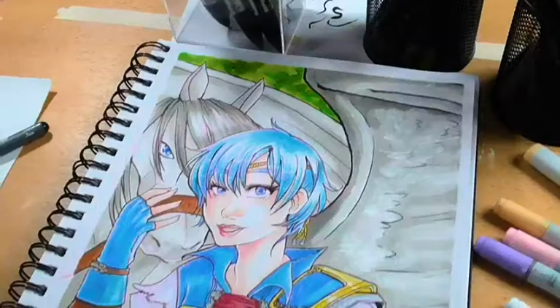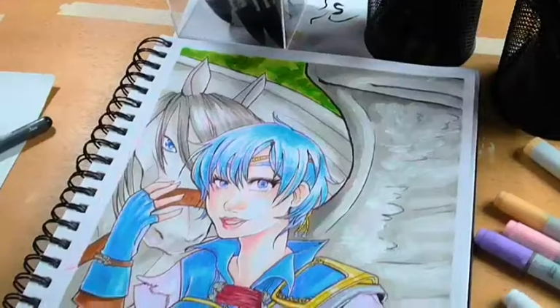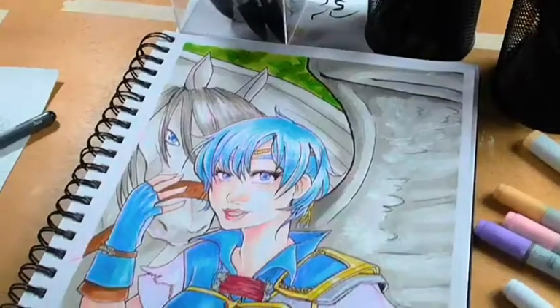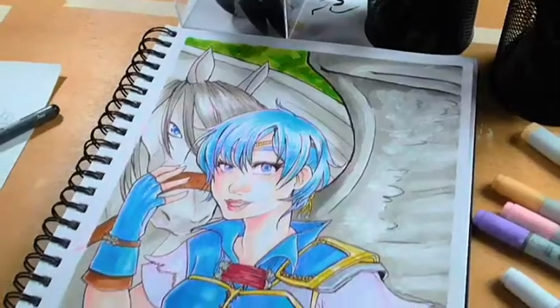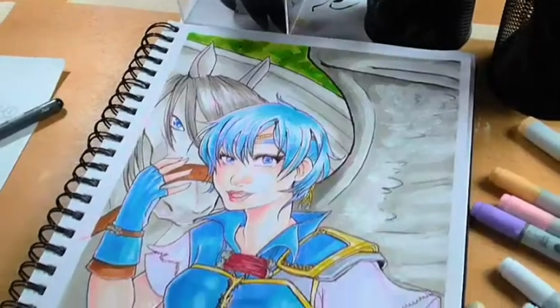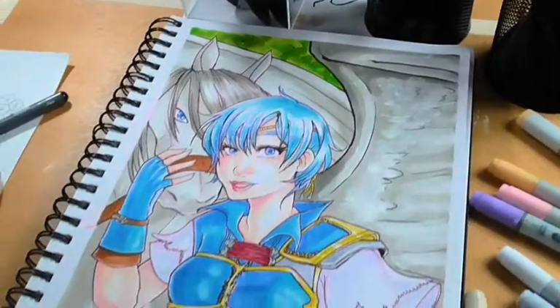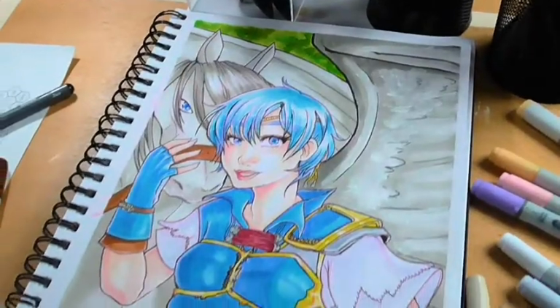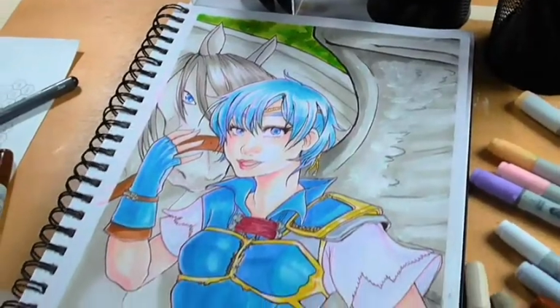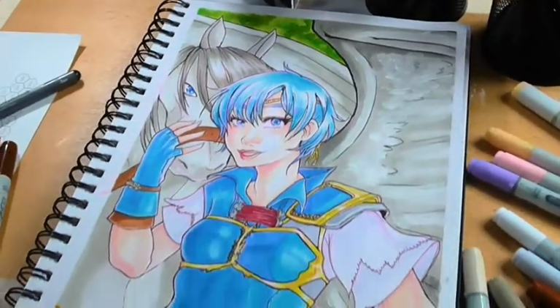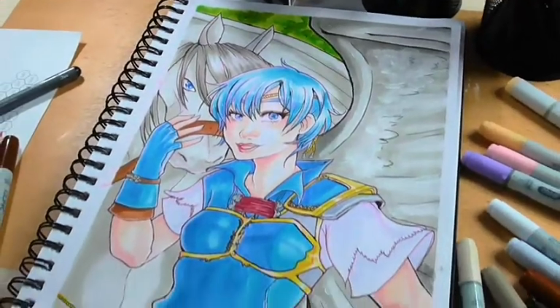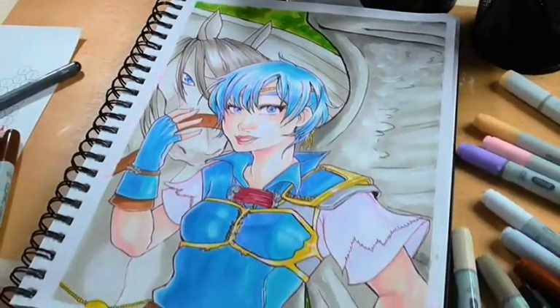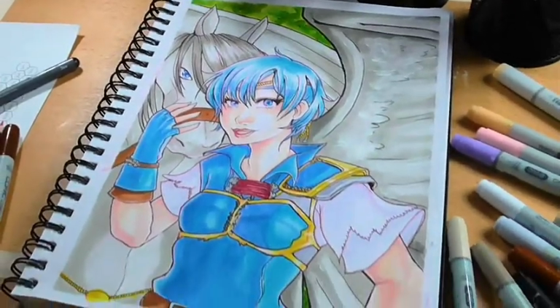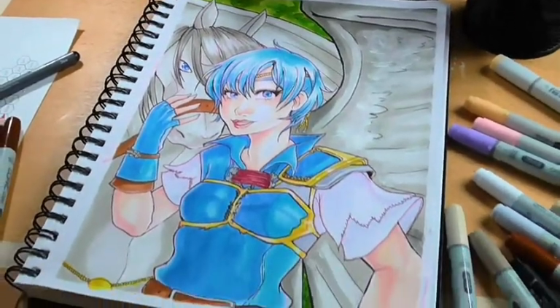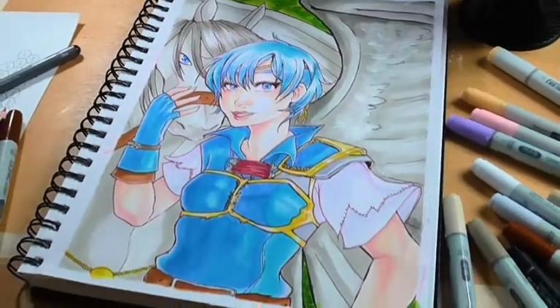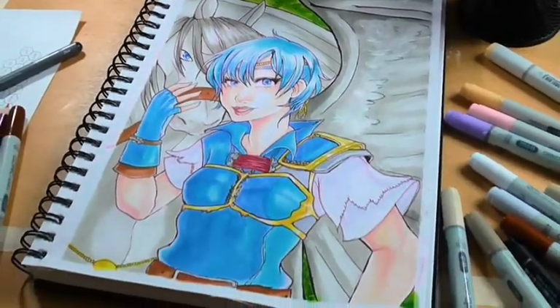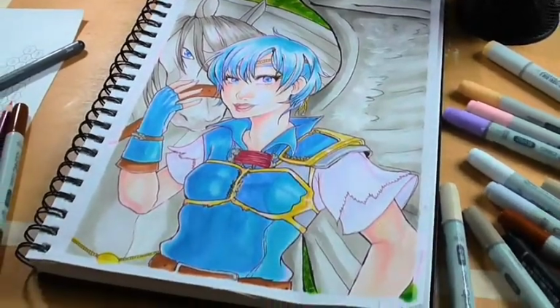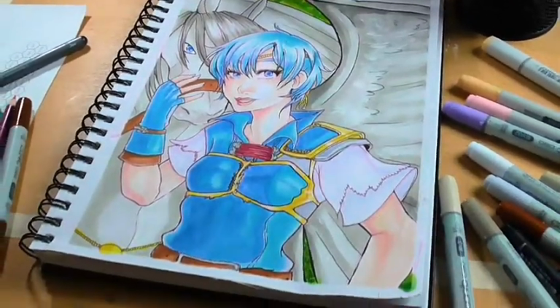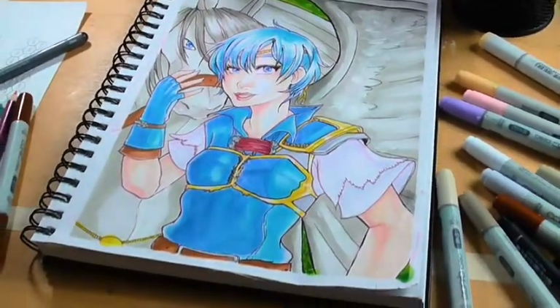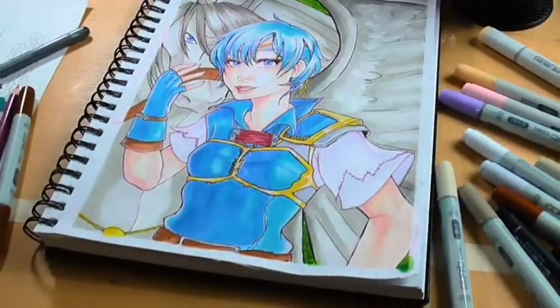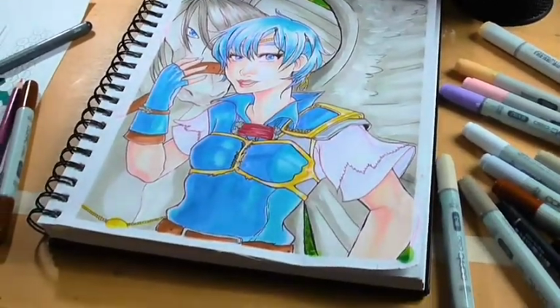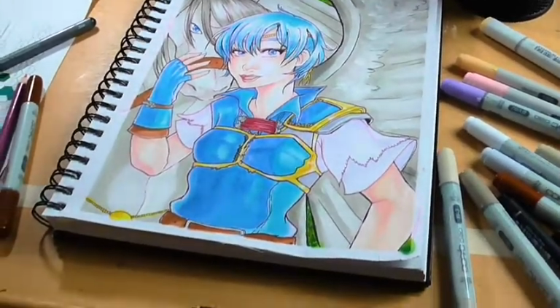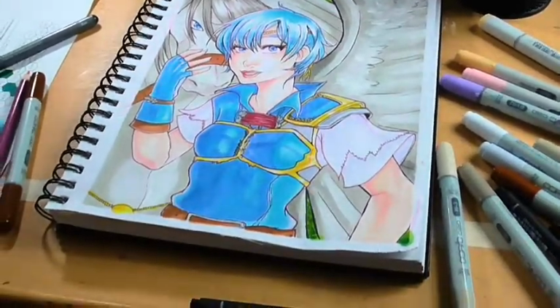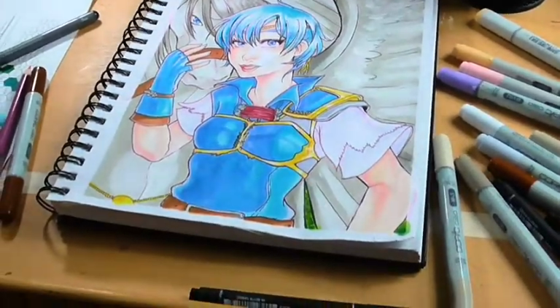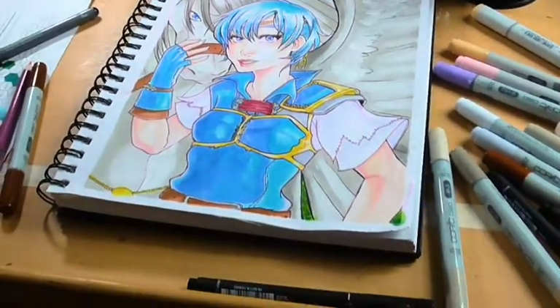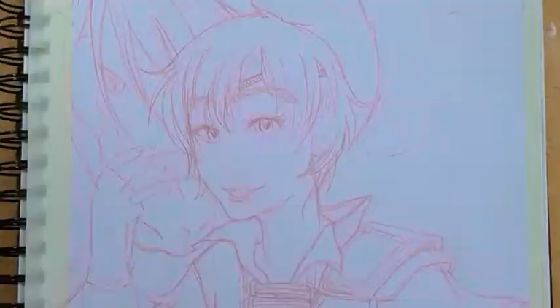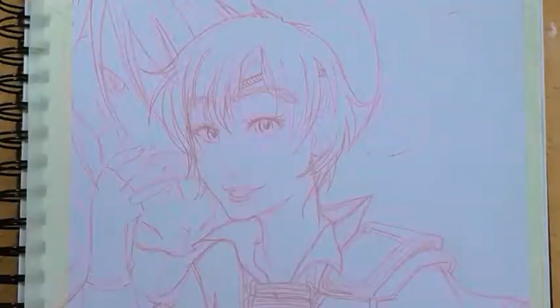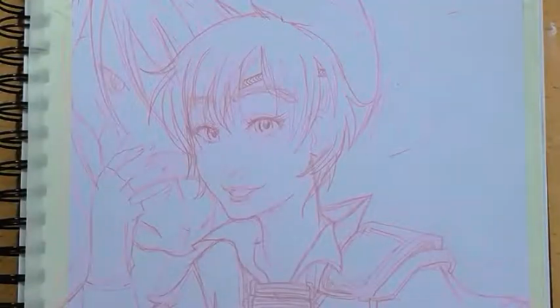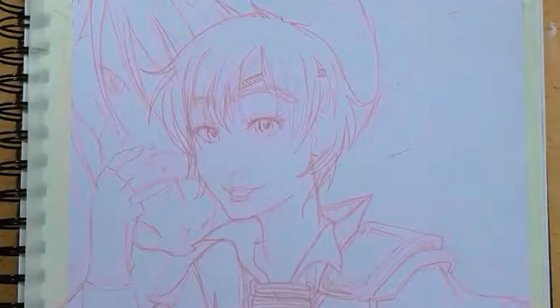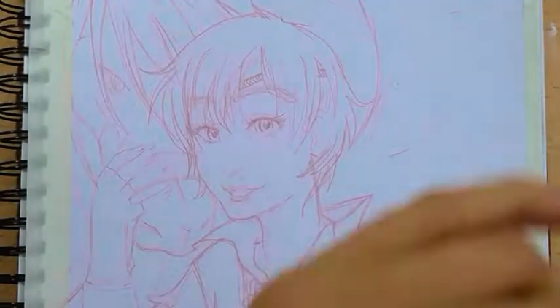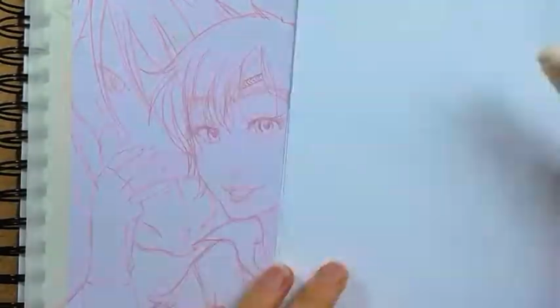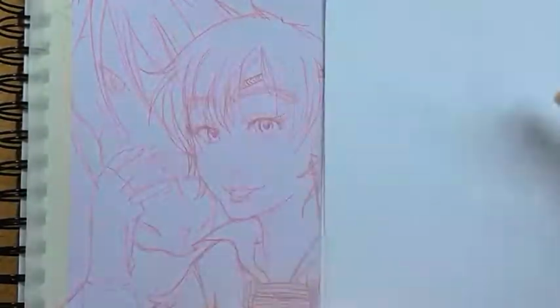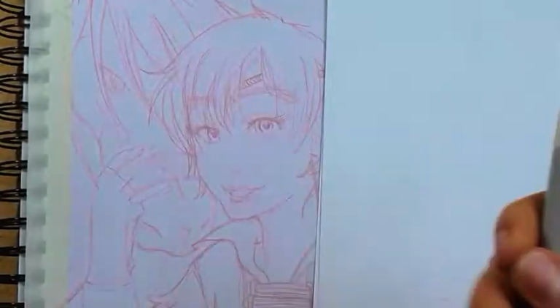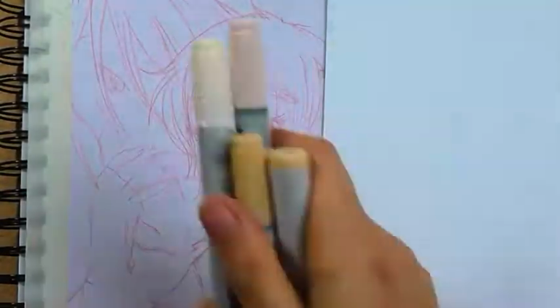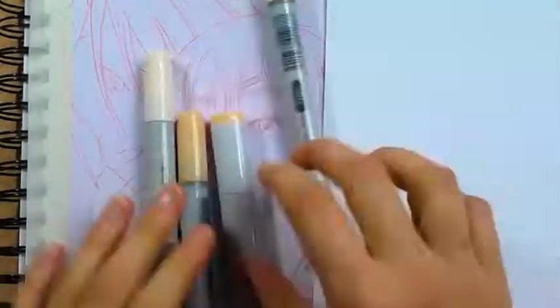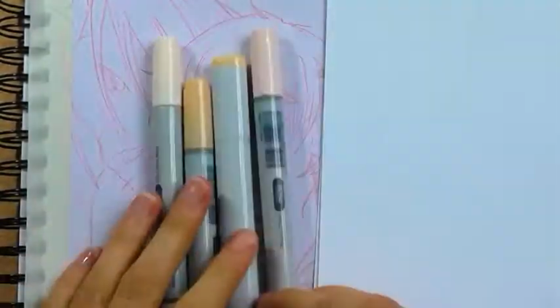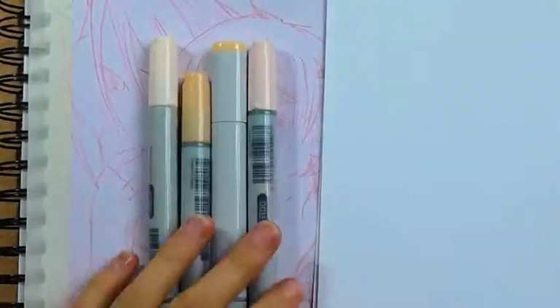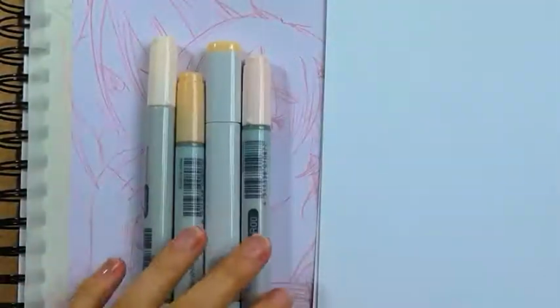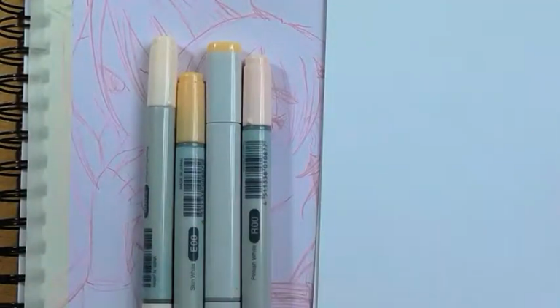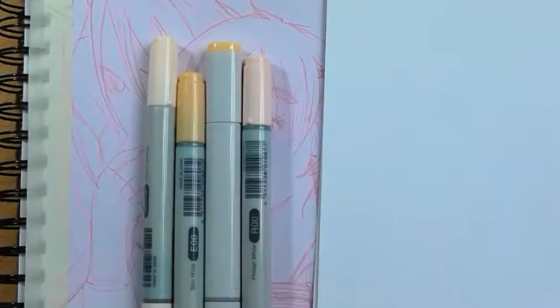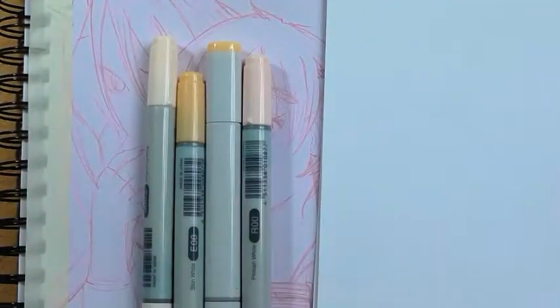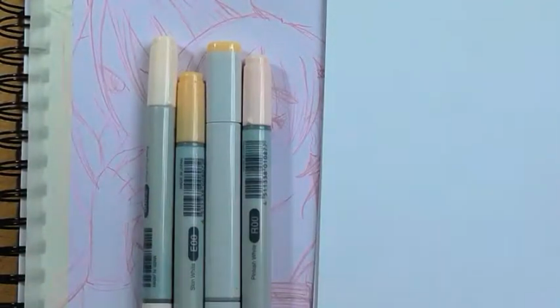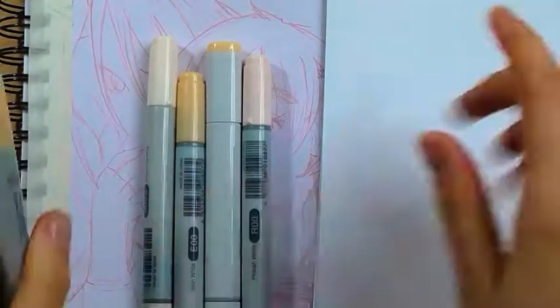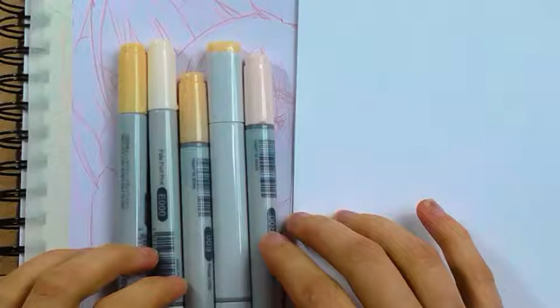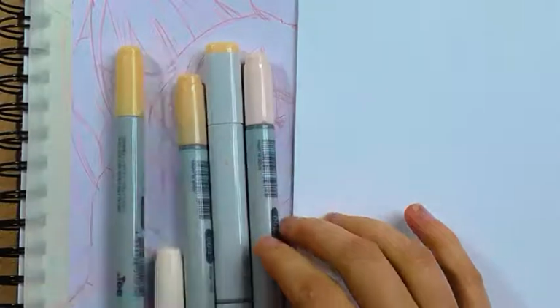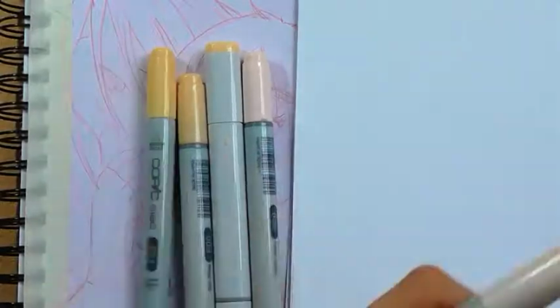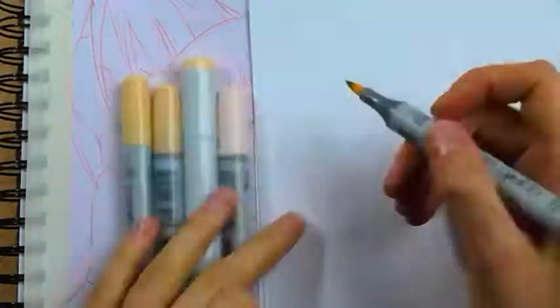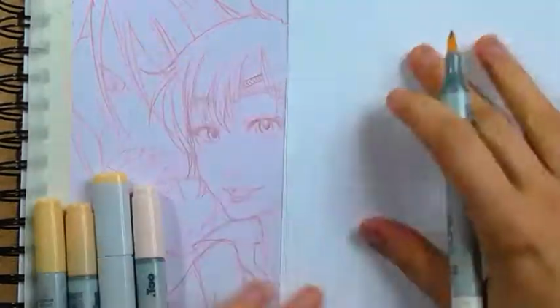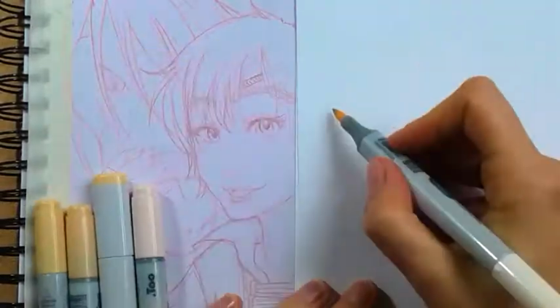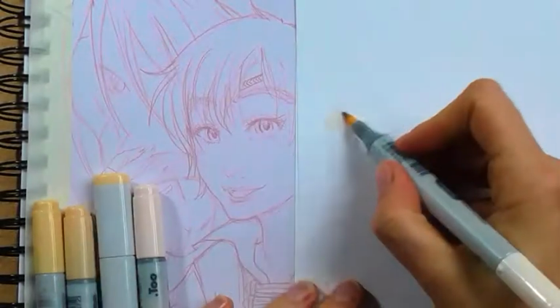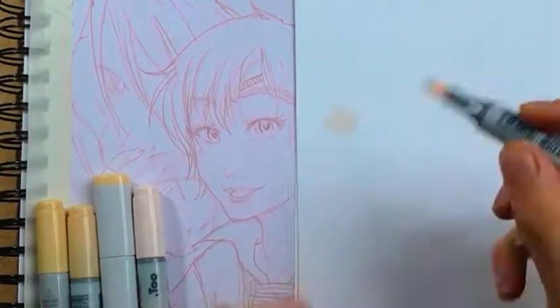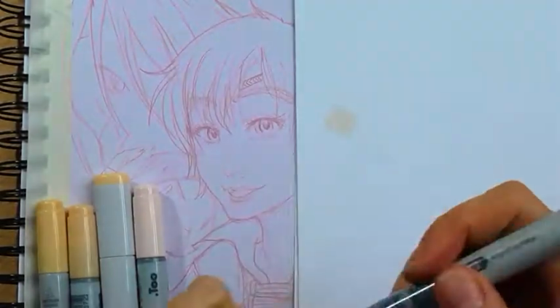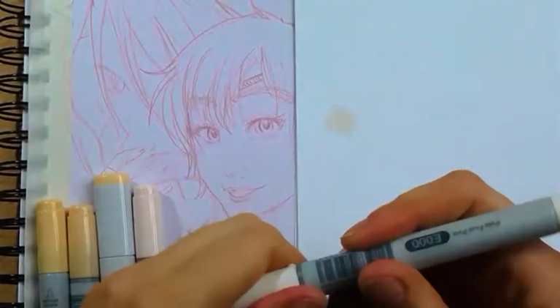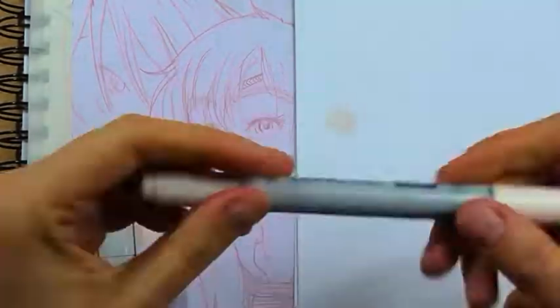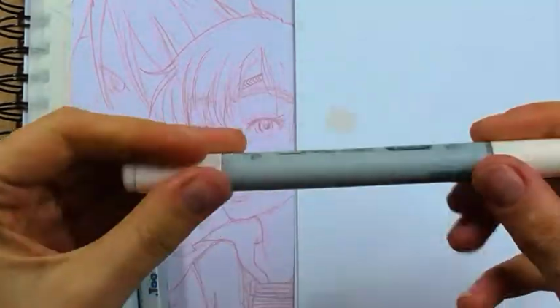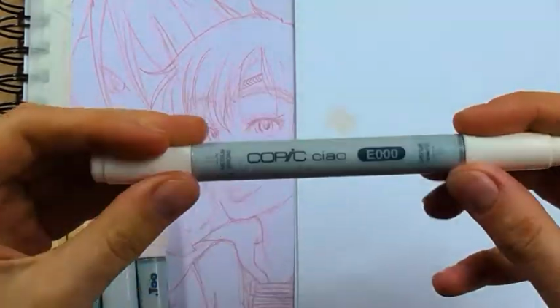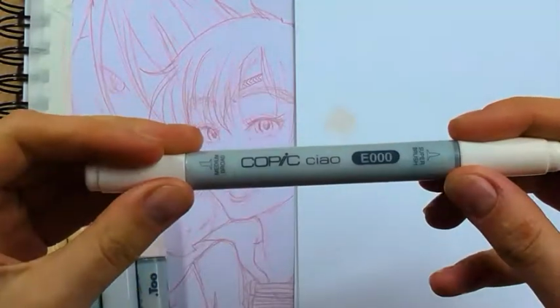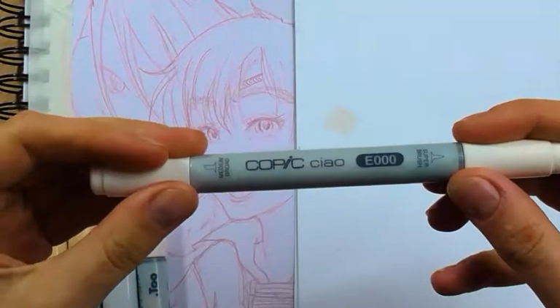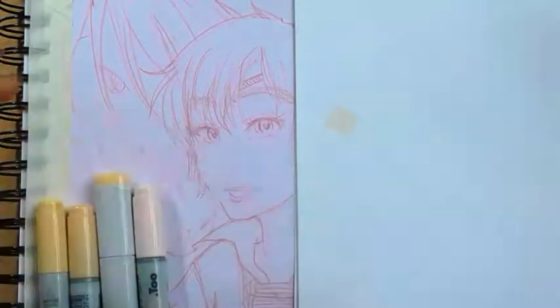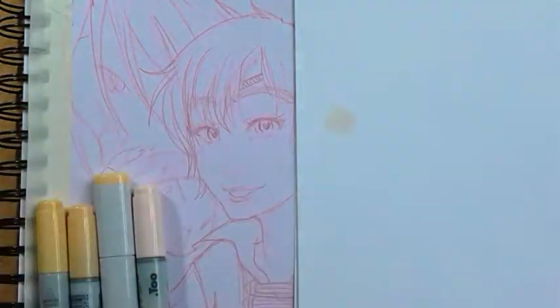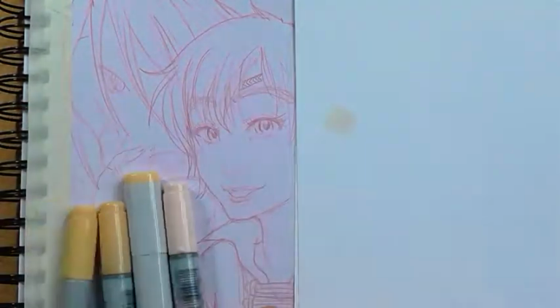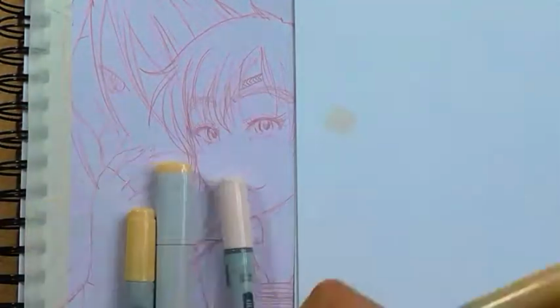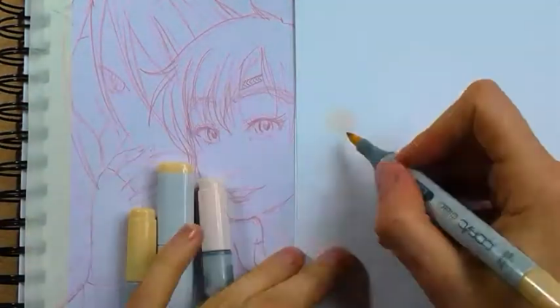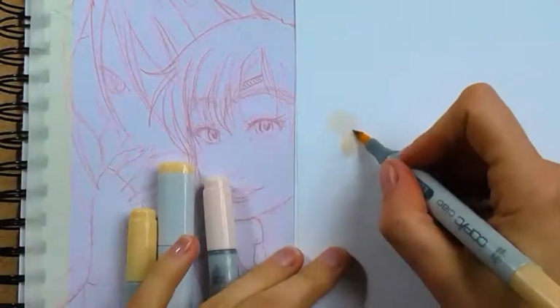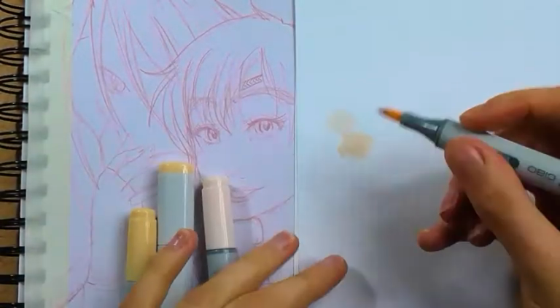Hello and welcome to my channel. My name is Sayin Rura and in this video we're drawing and colouring Shanna from Fire Emblem.